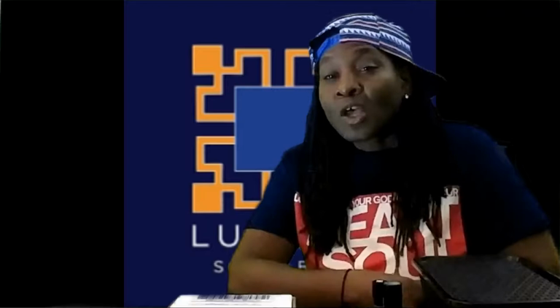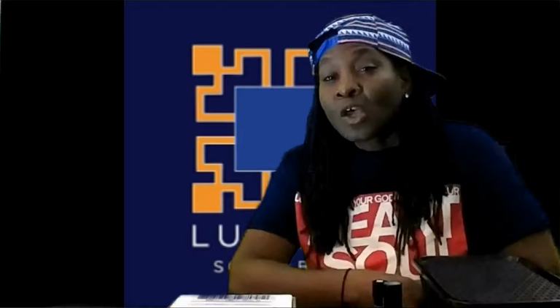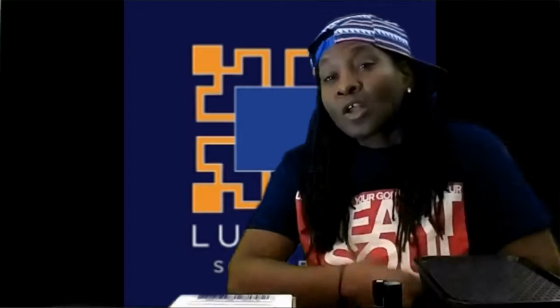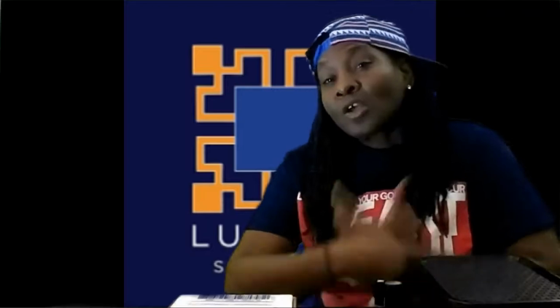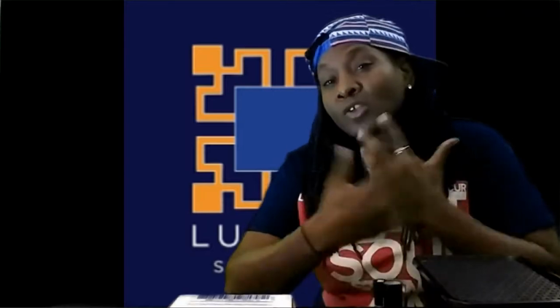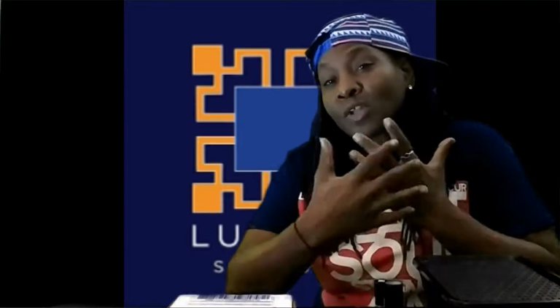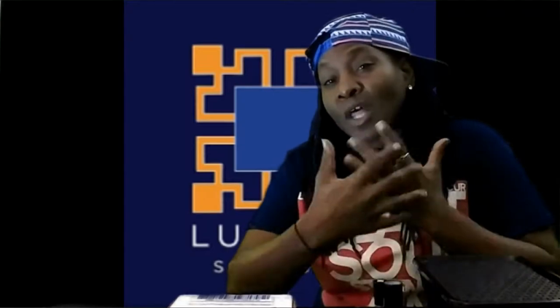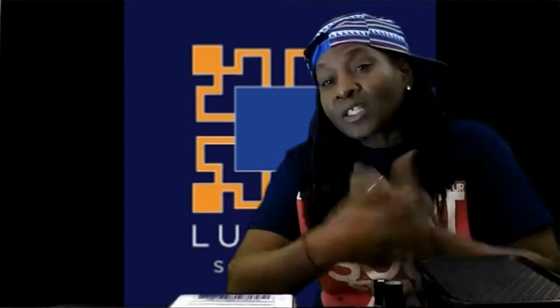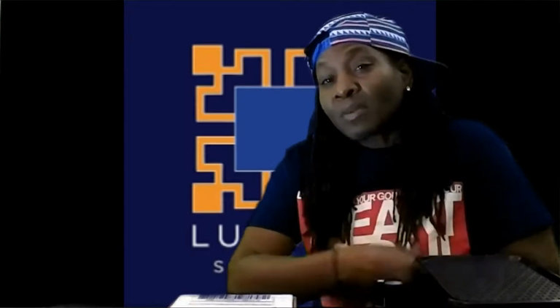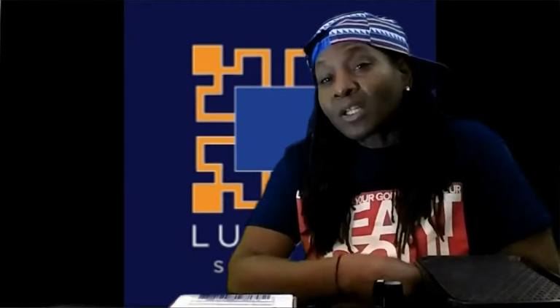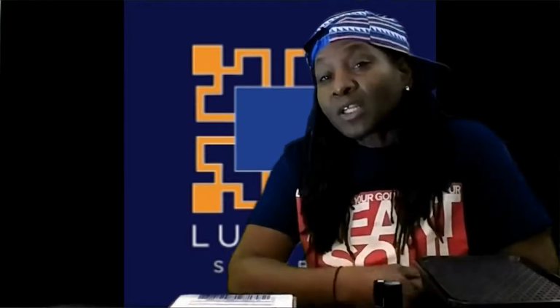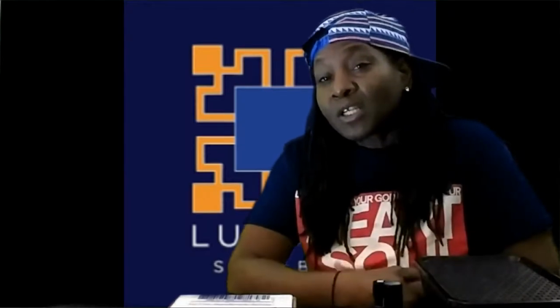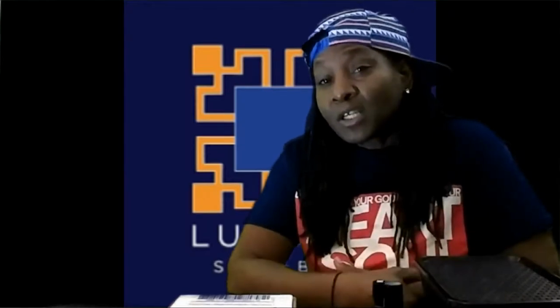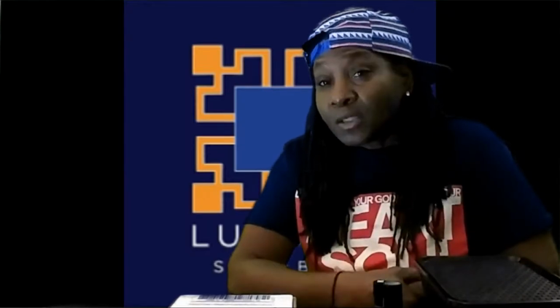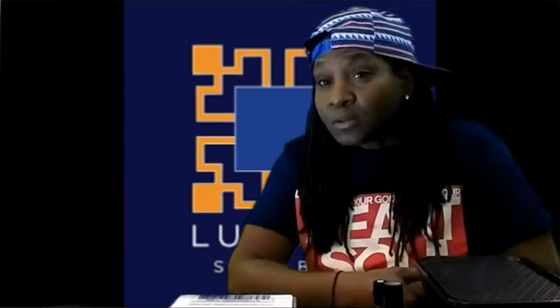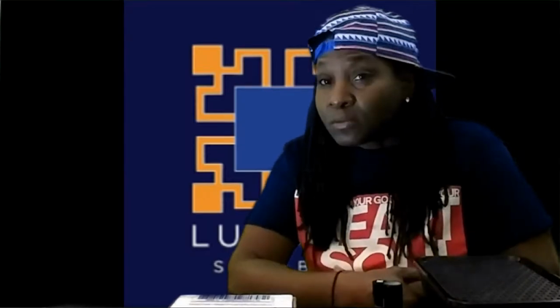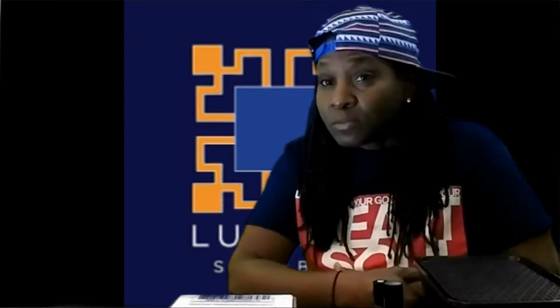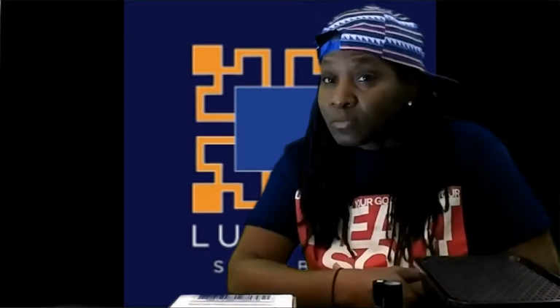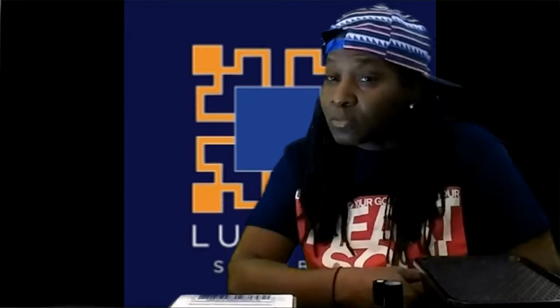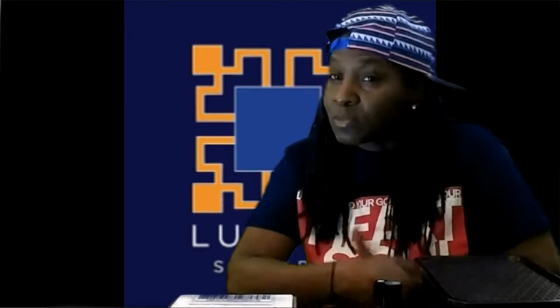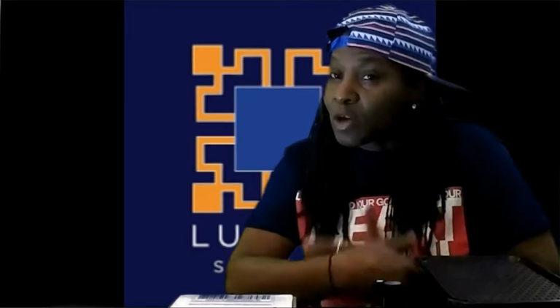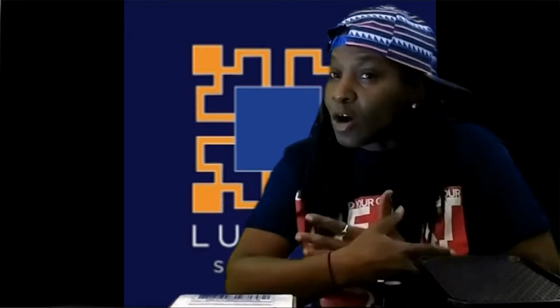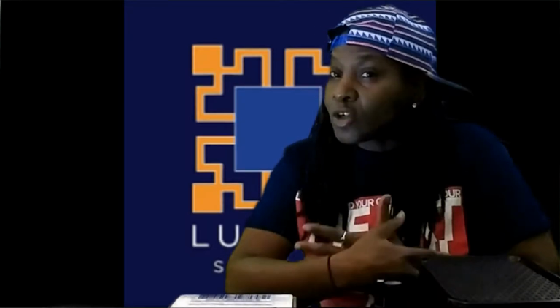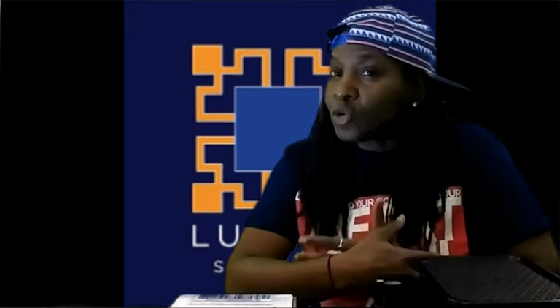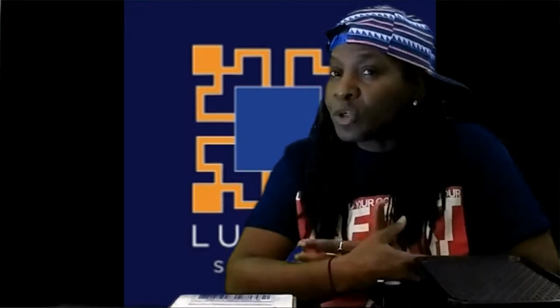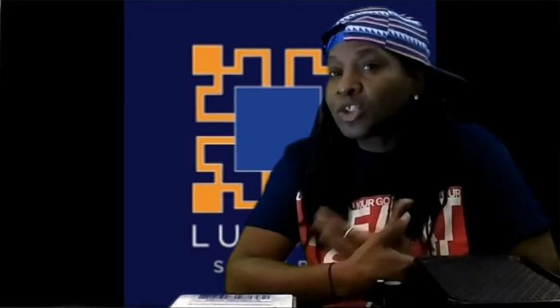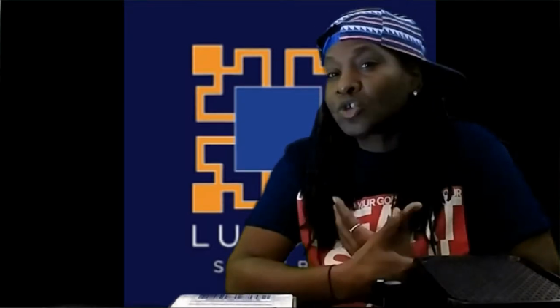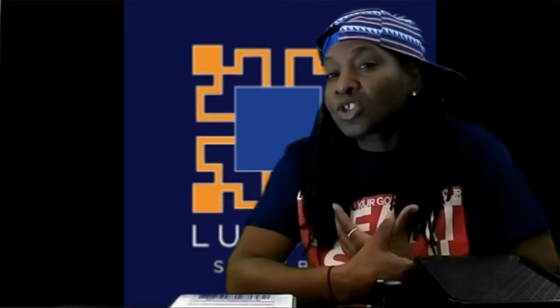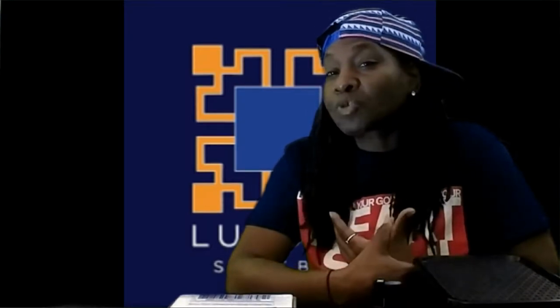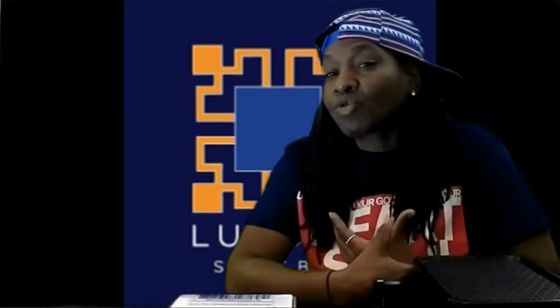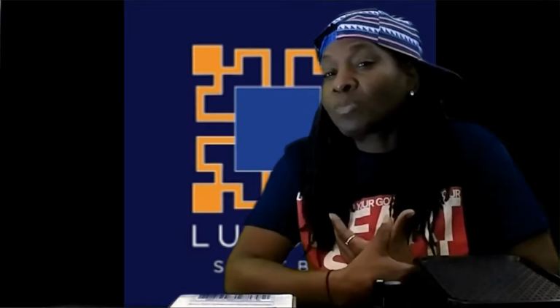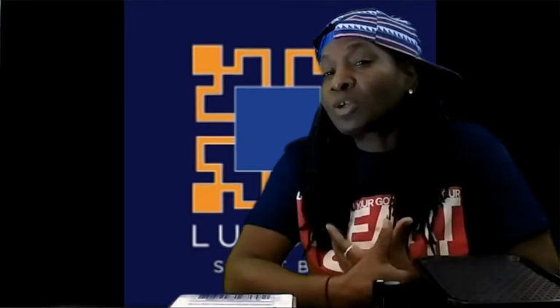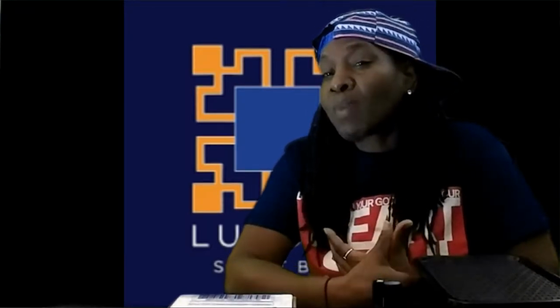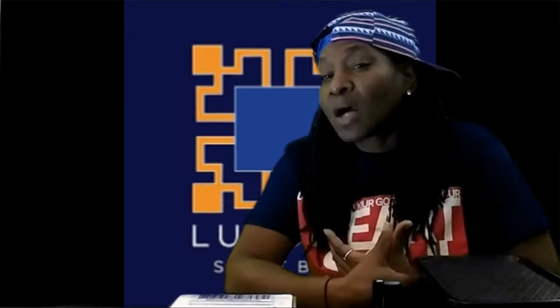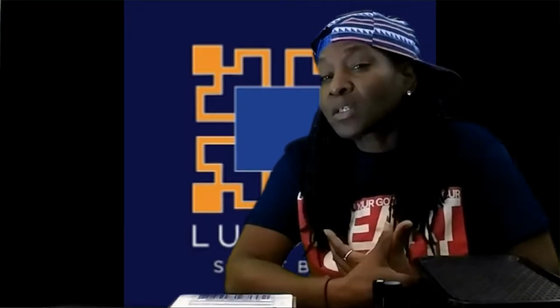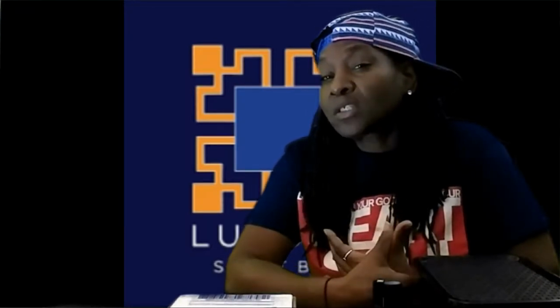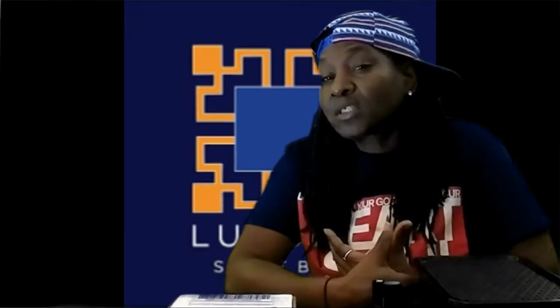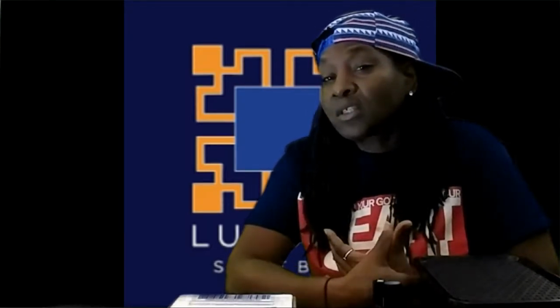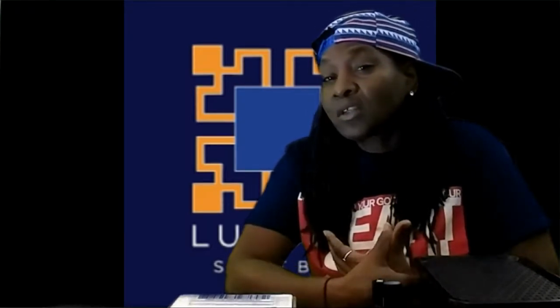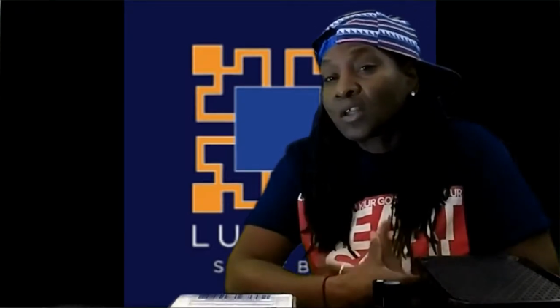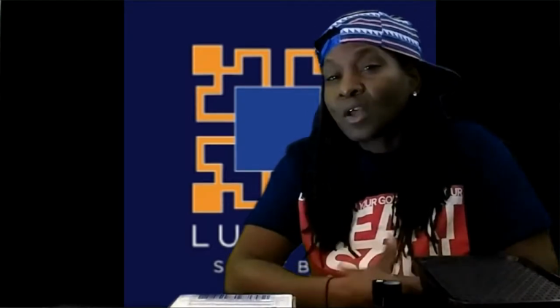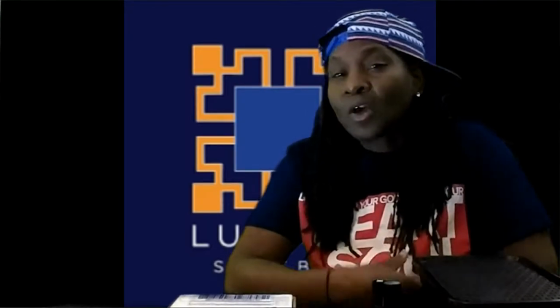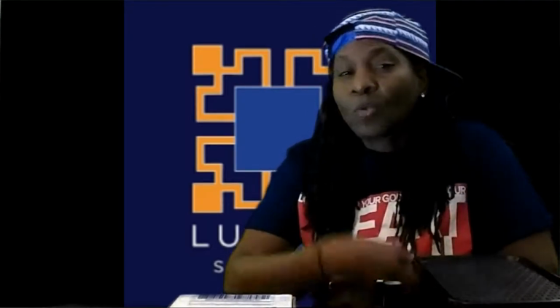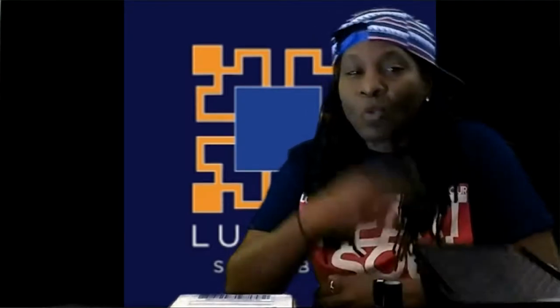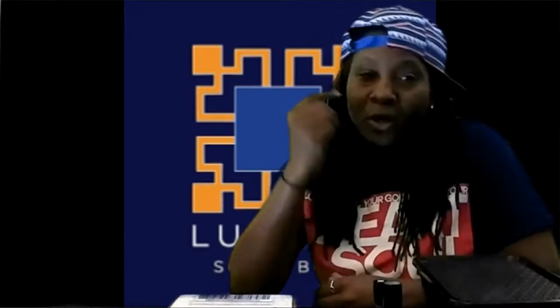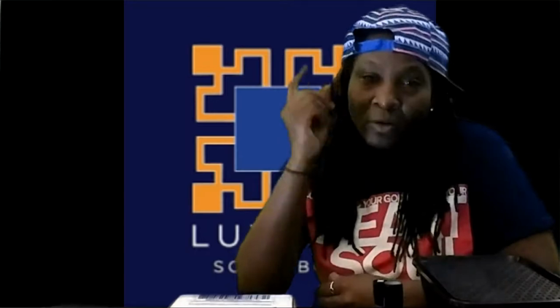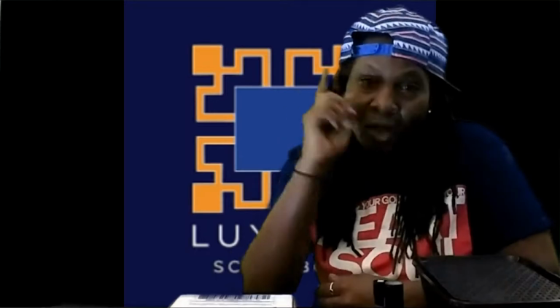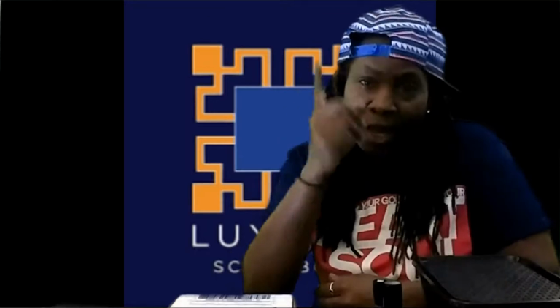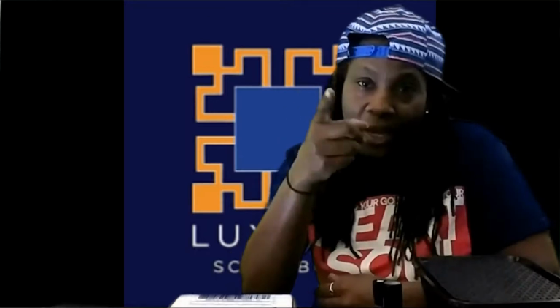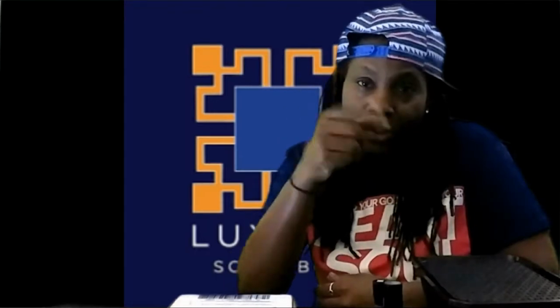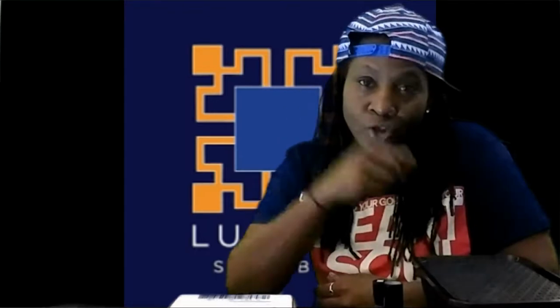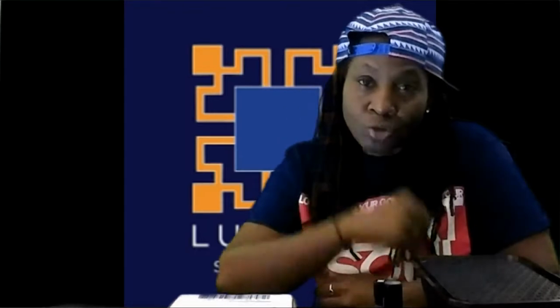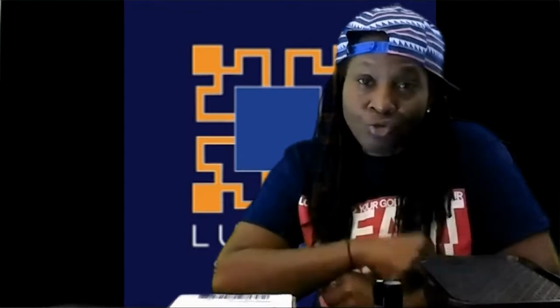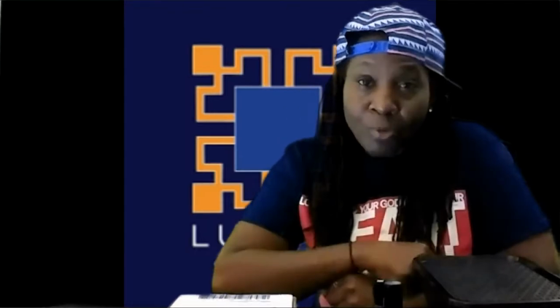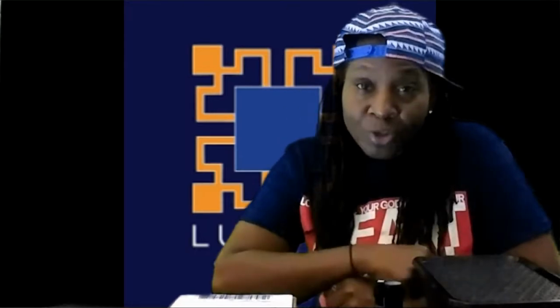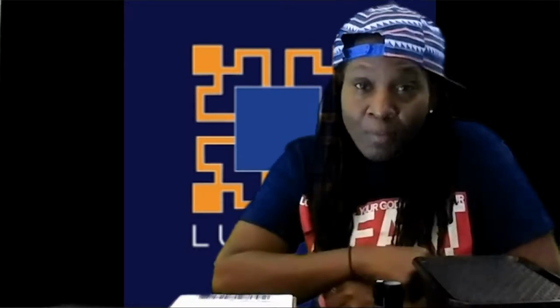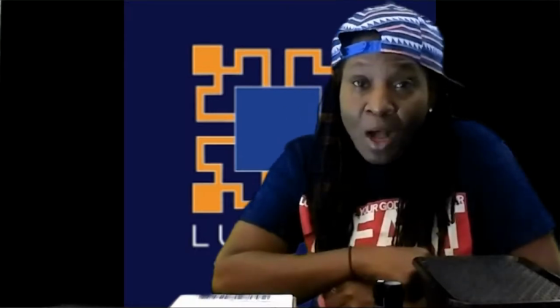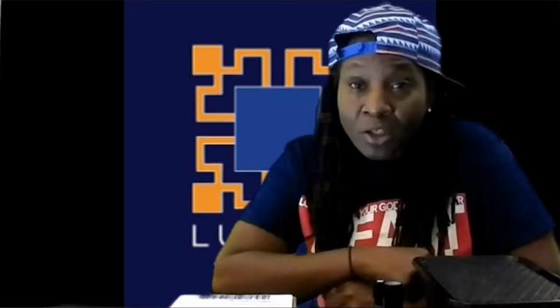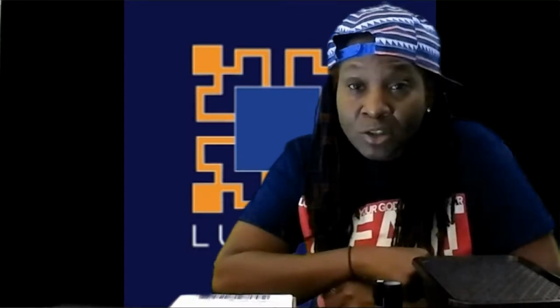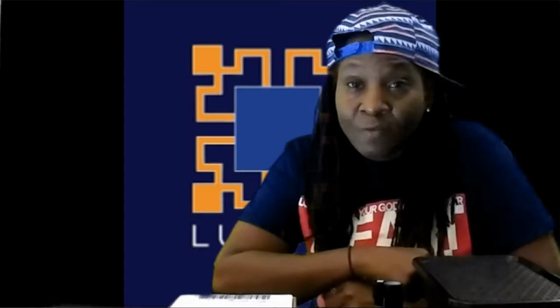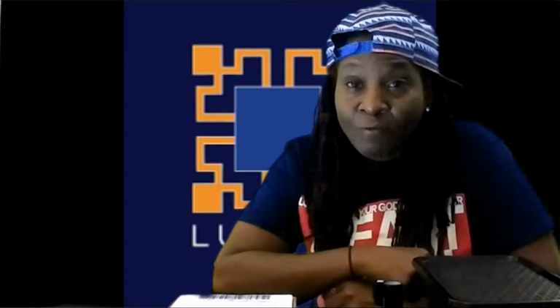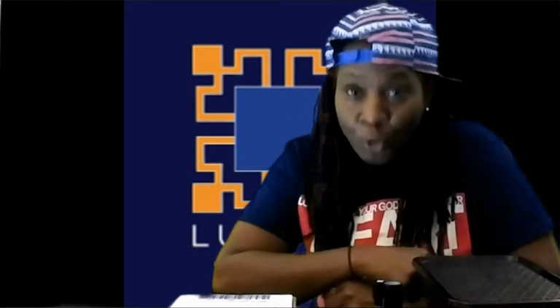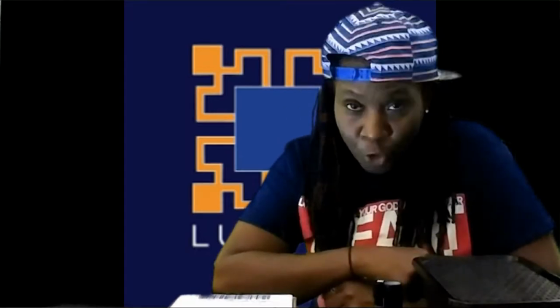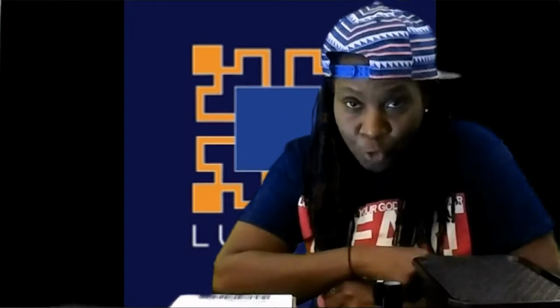Do you like smelling good? Are you into subscription boxes? Well, I got a subscription box for you.